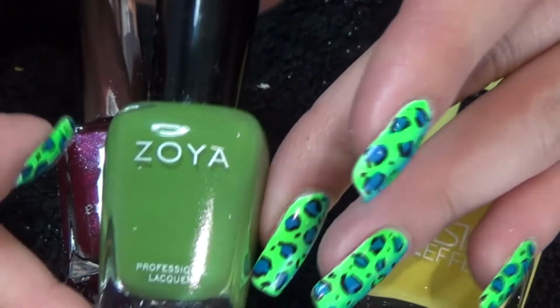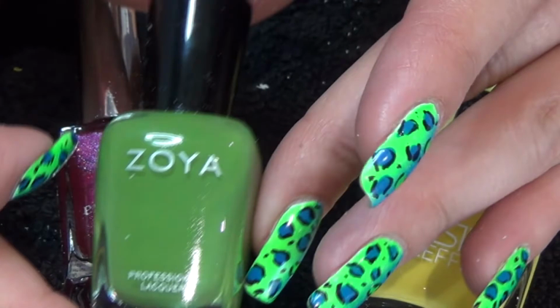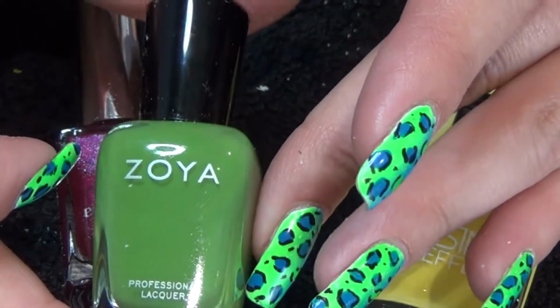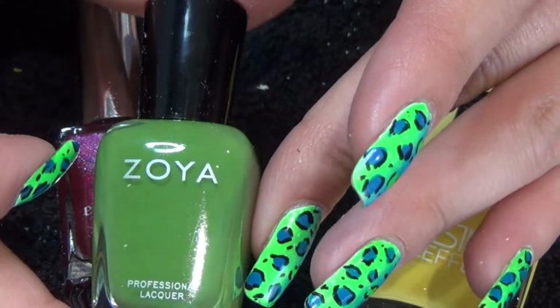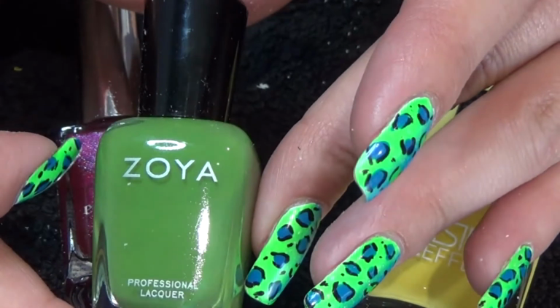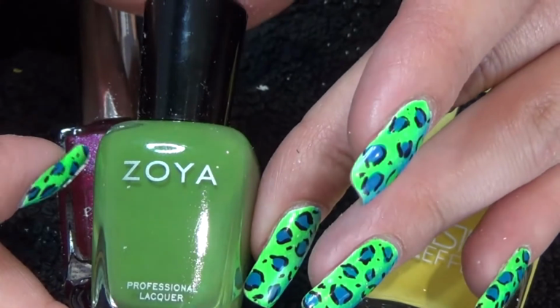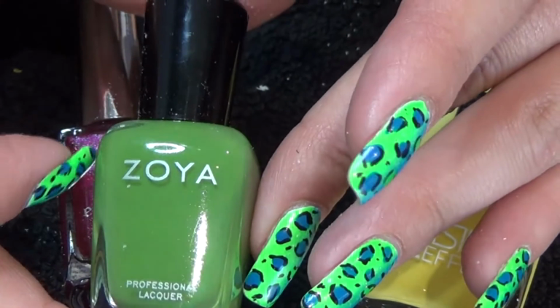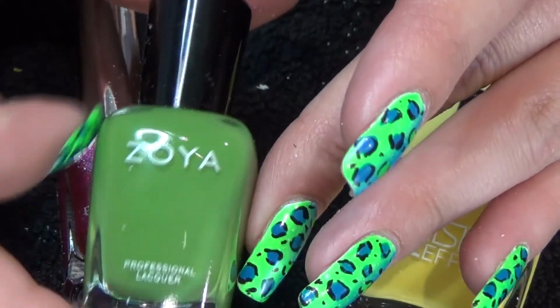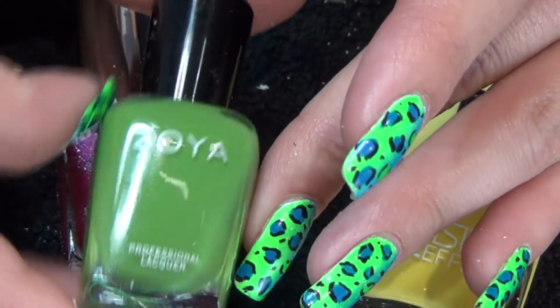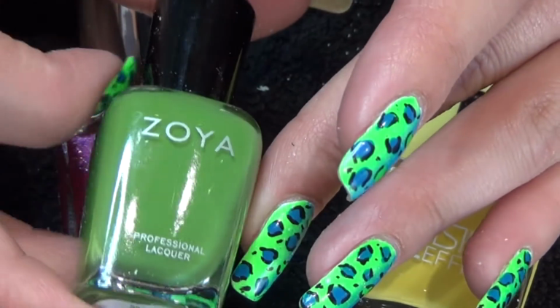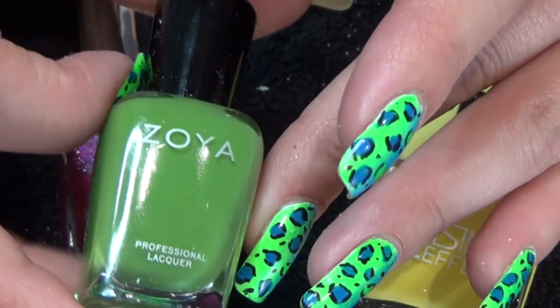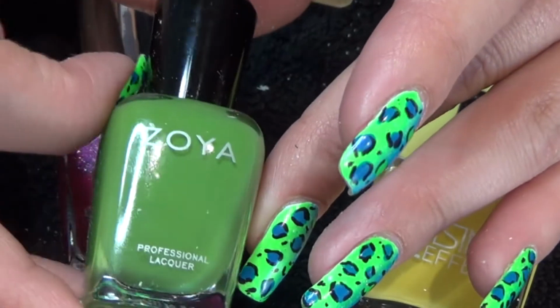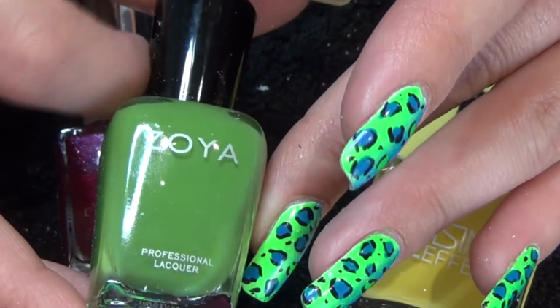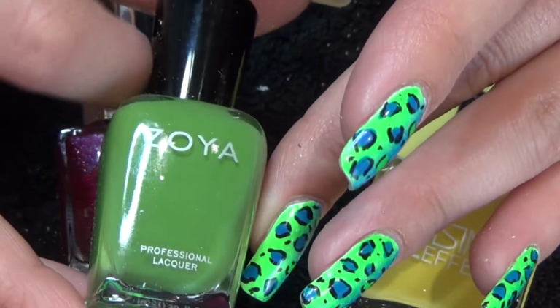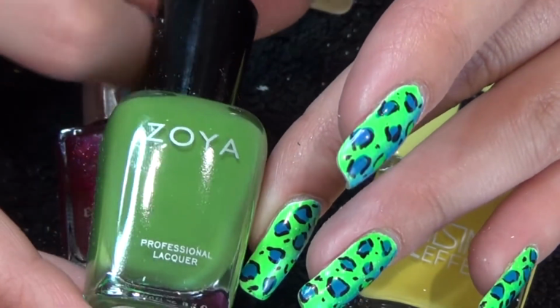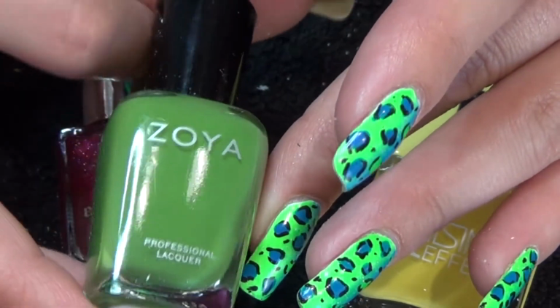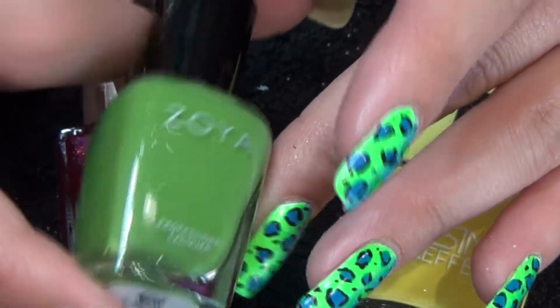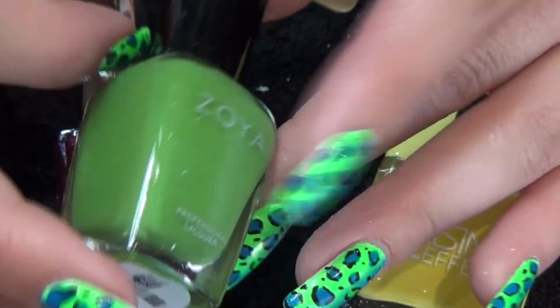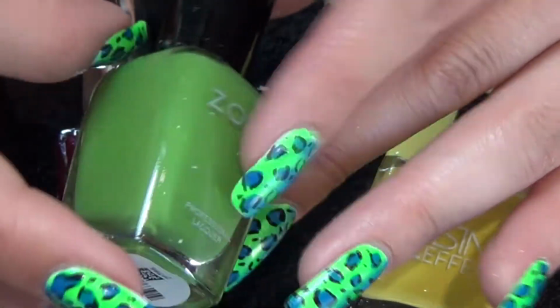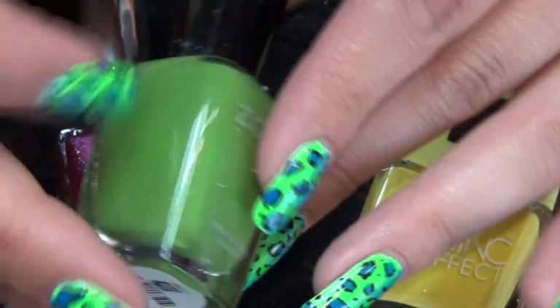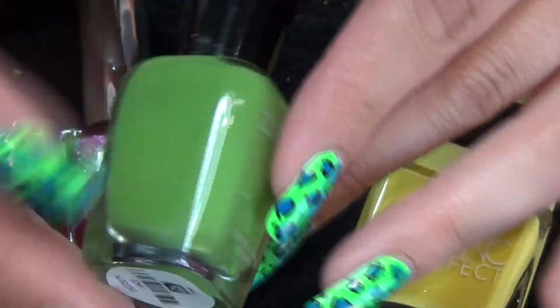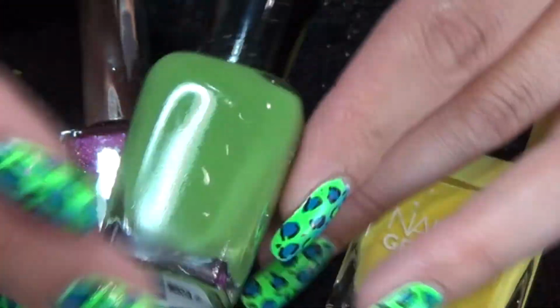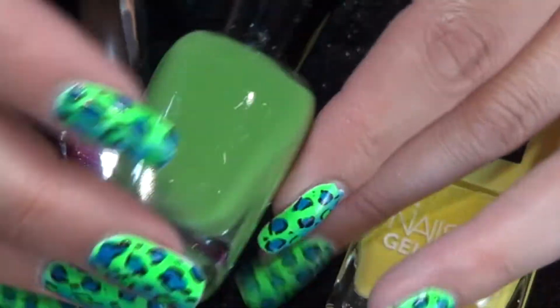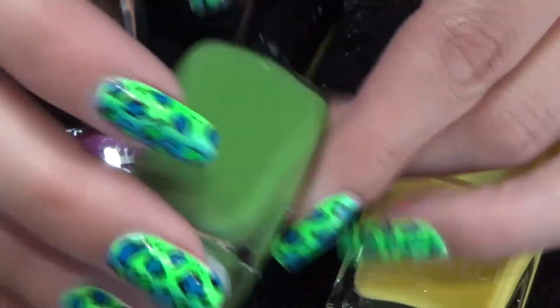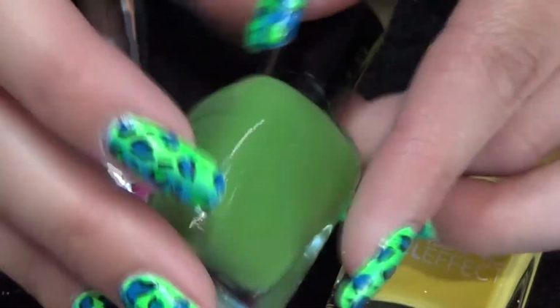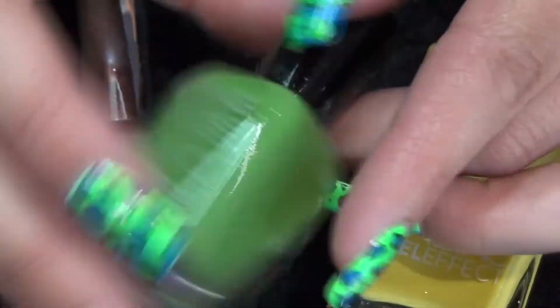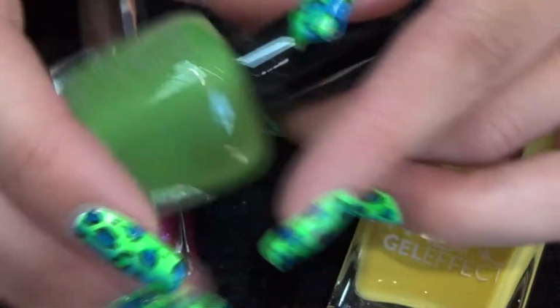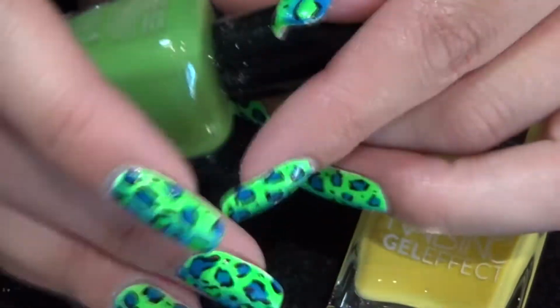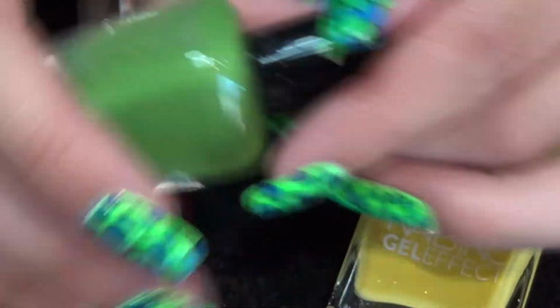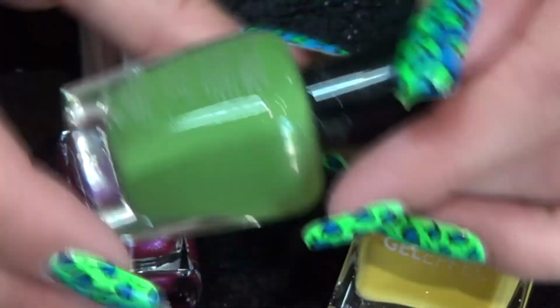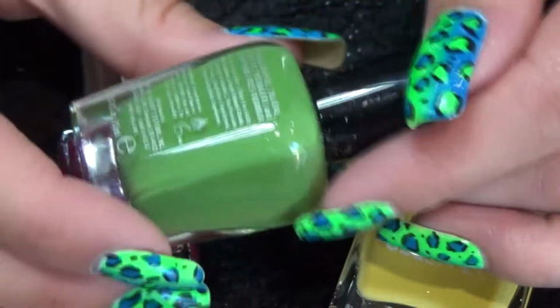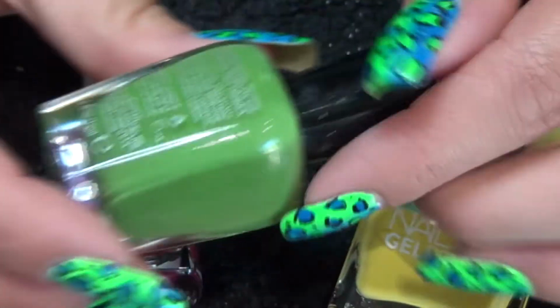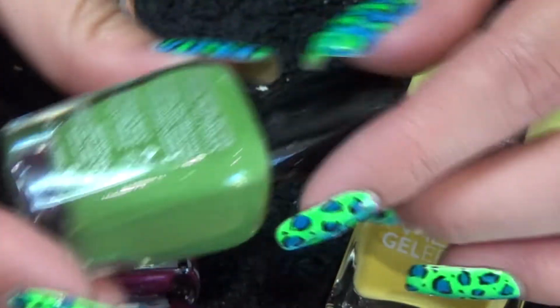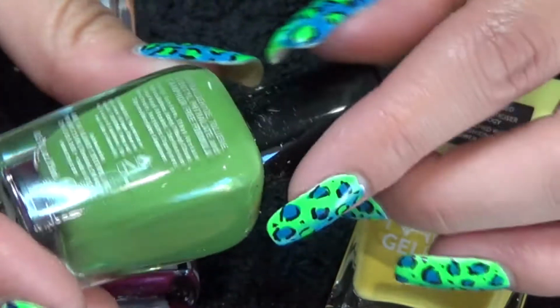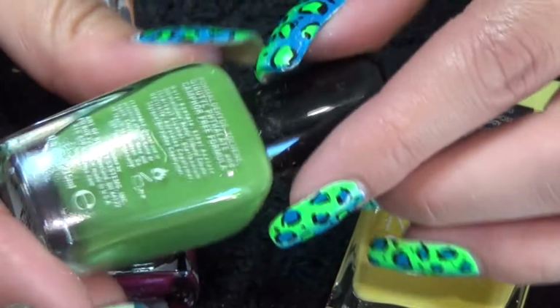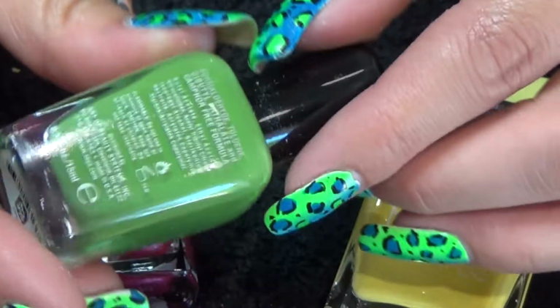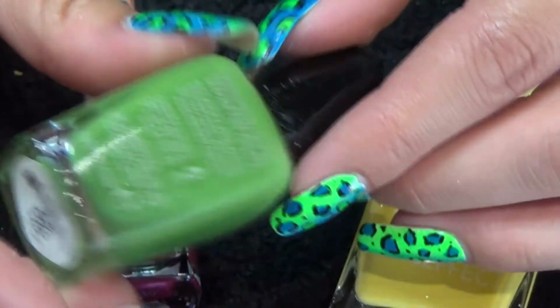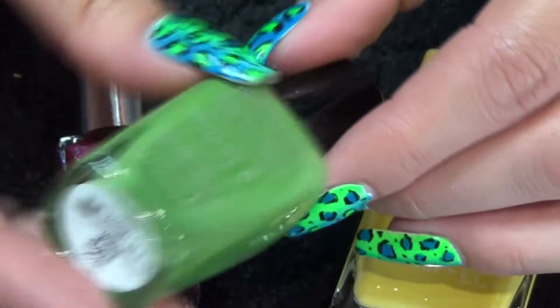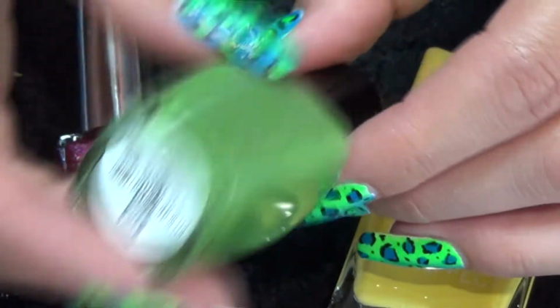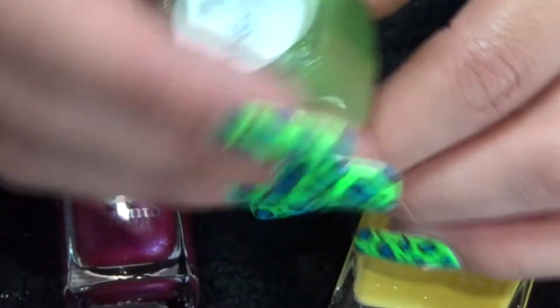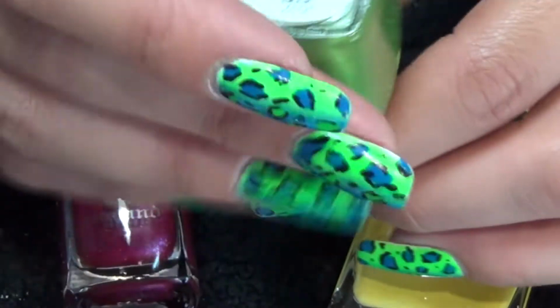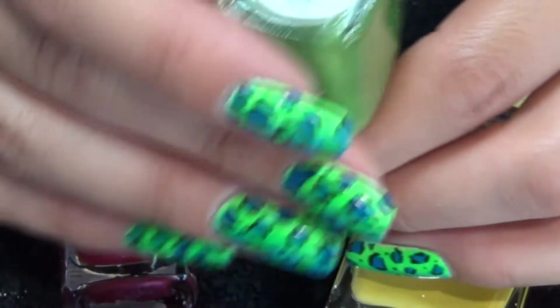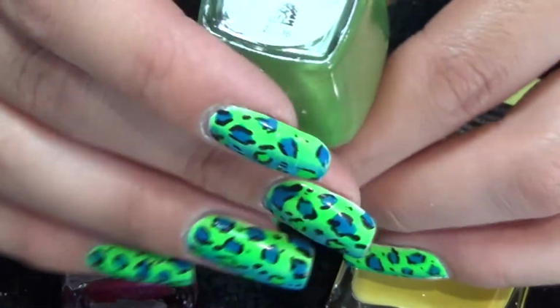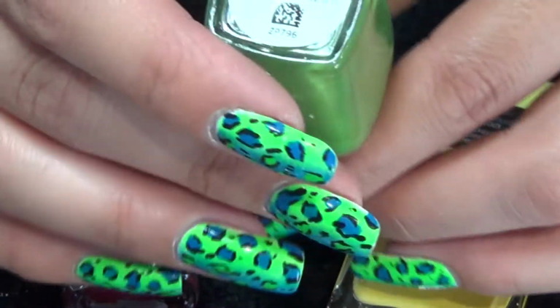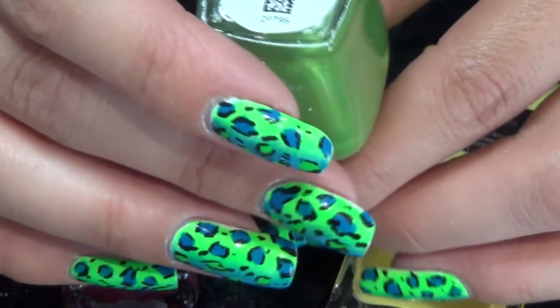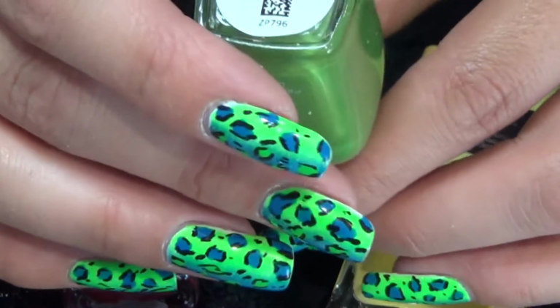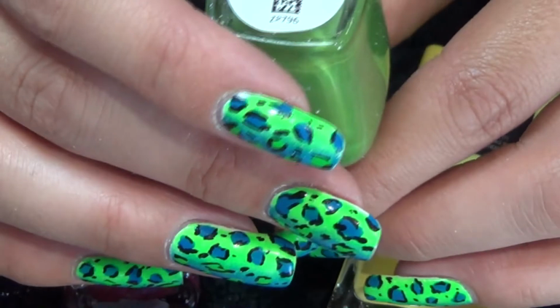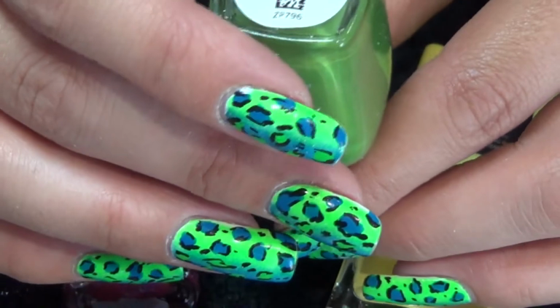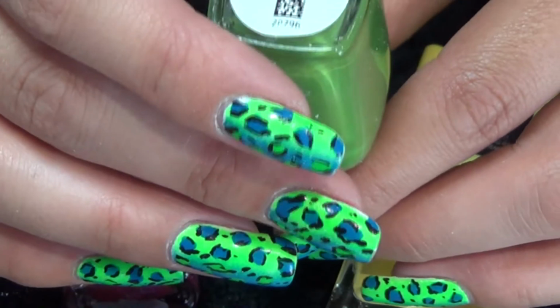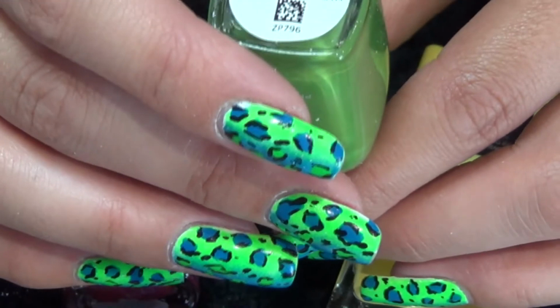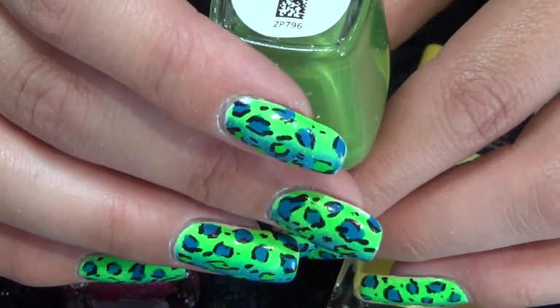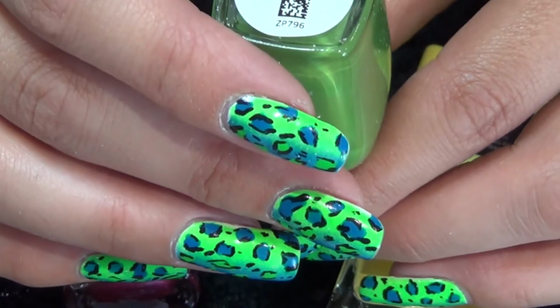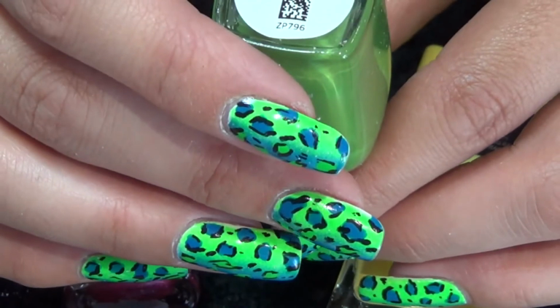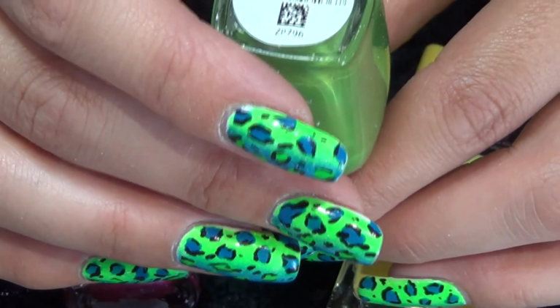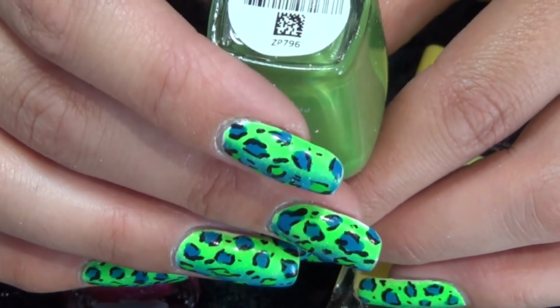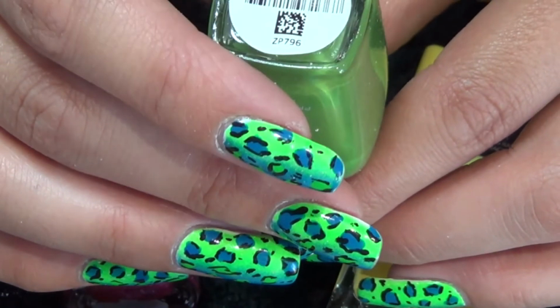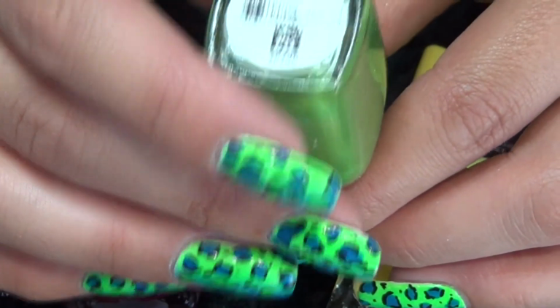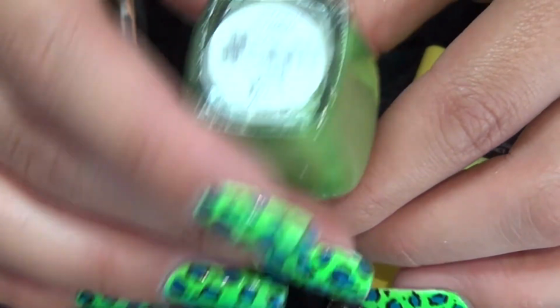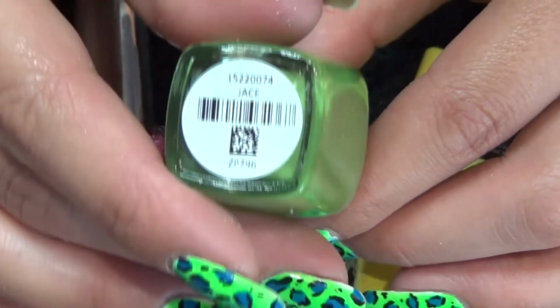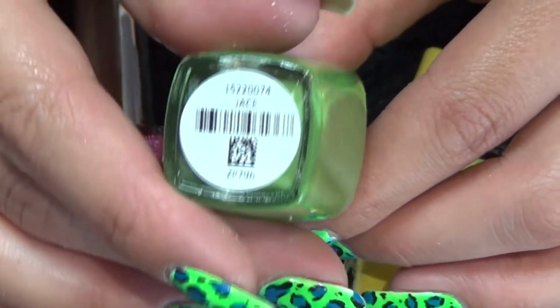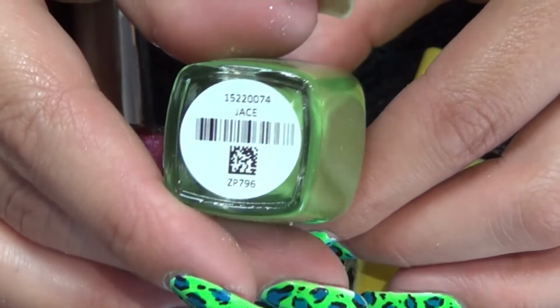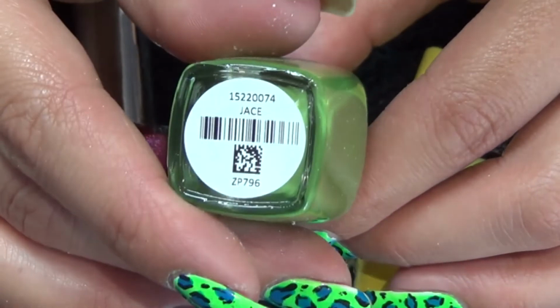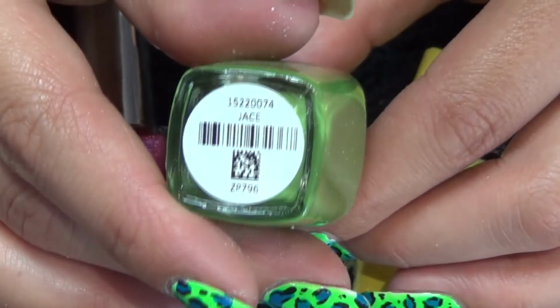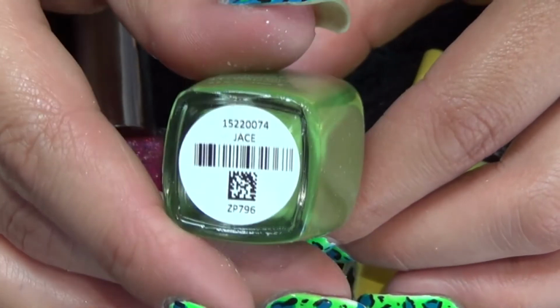Then we have the Zoya. It's a slightly dark green — not too dark, not too light. And it's called Jace.